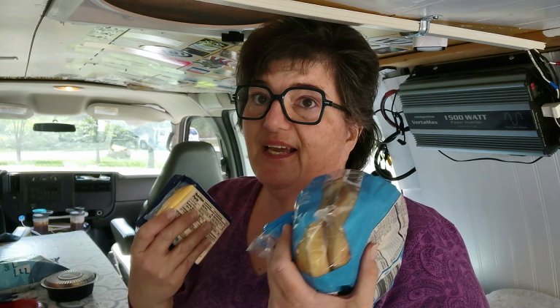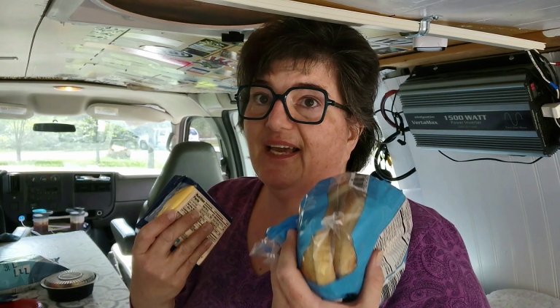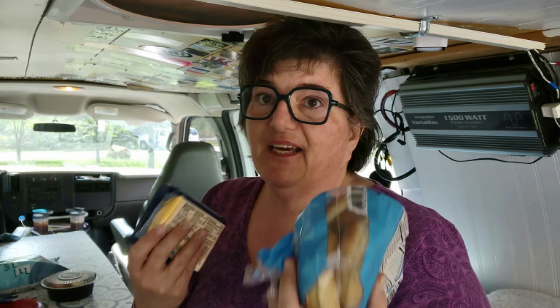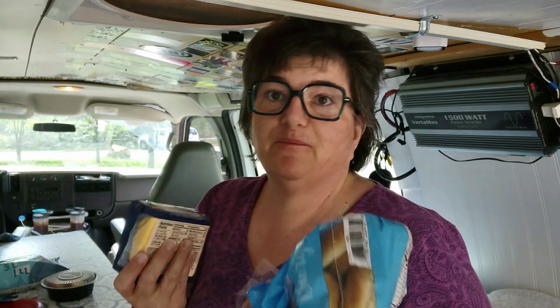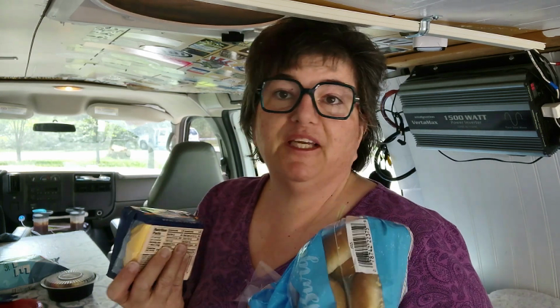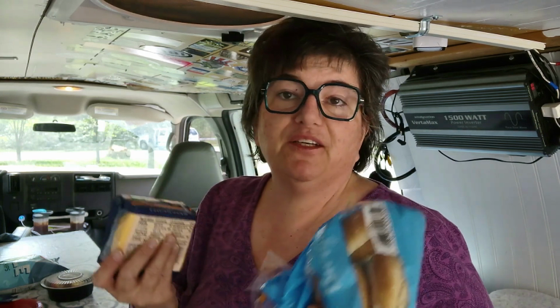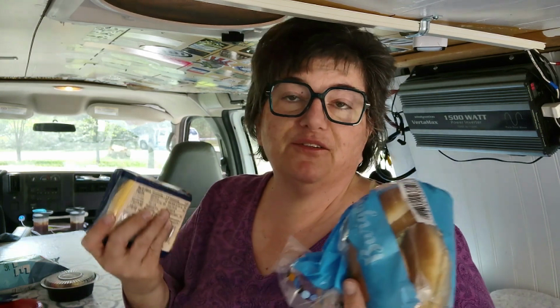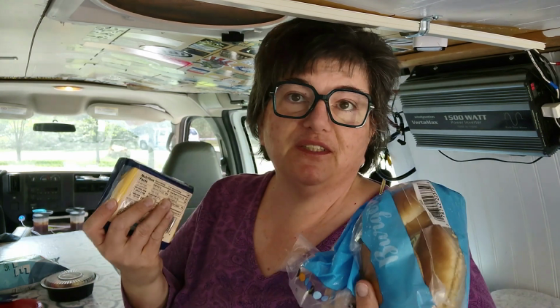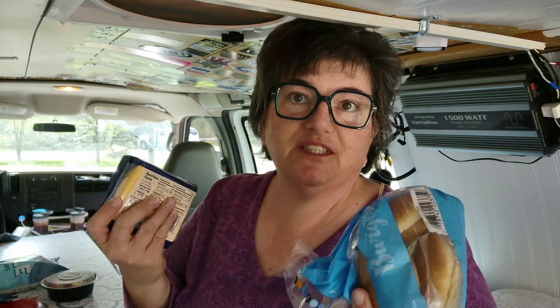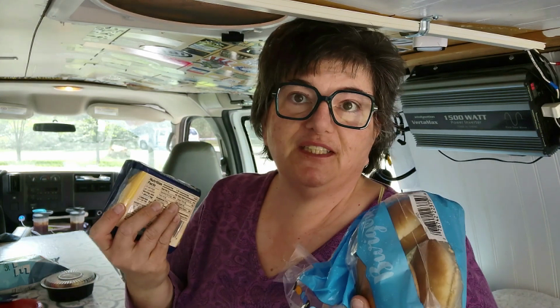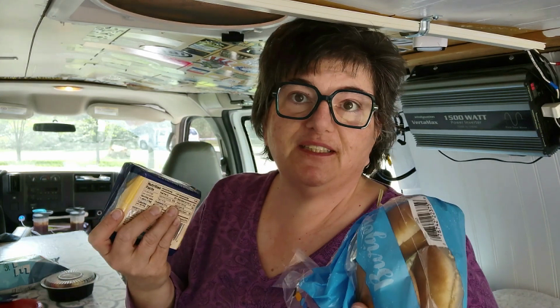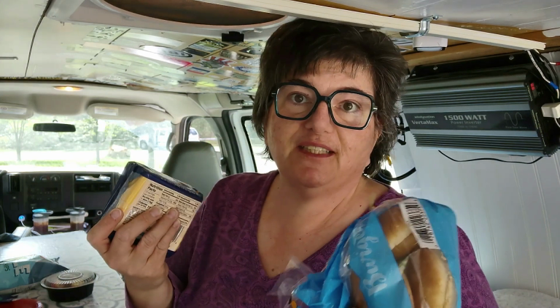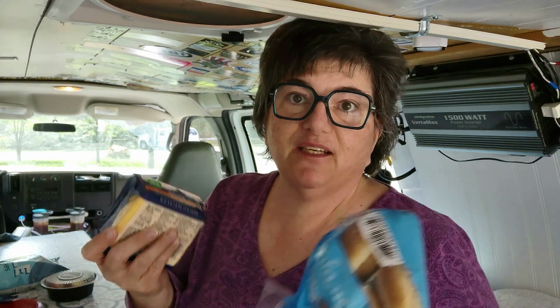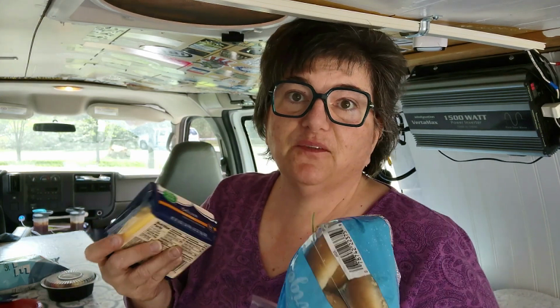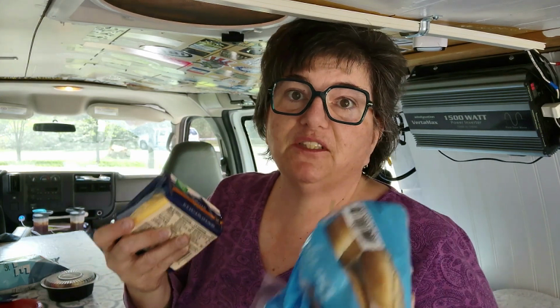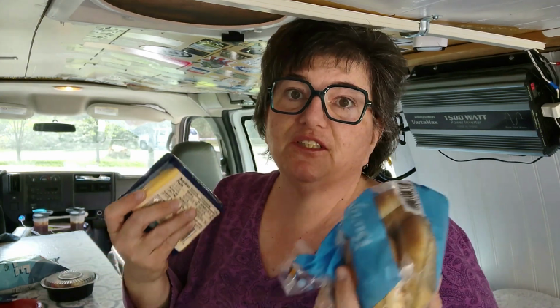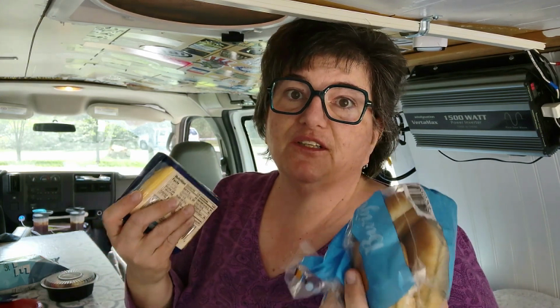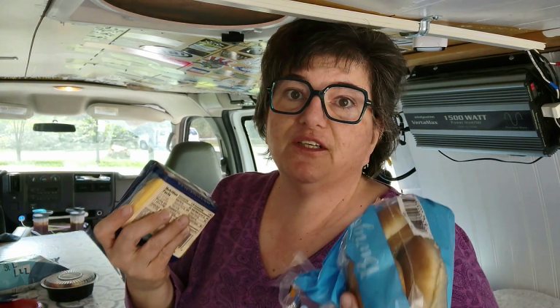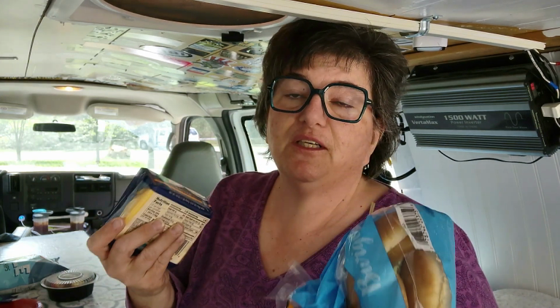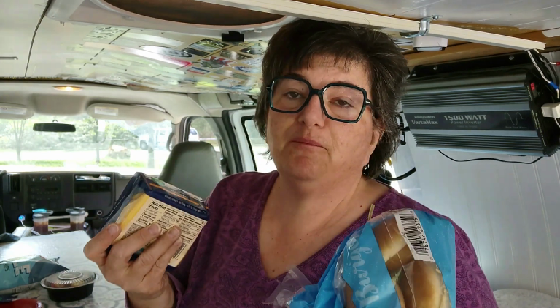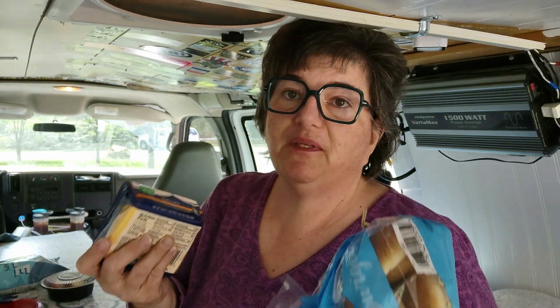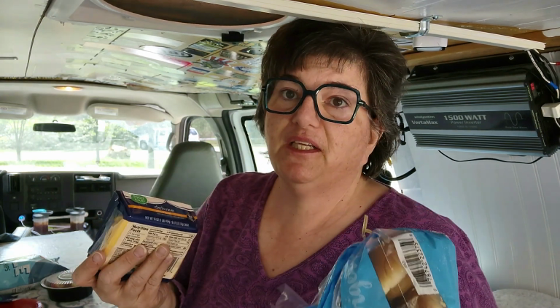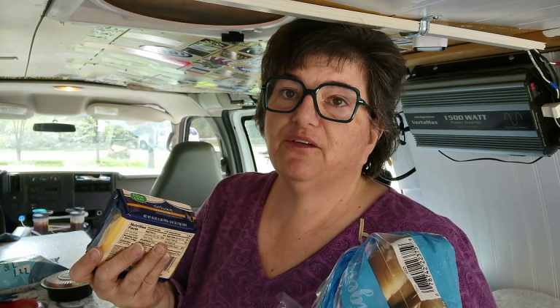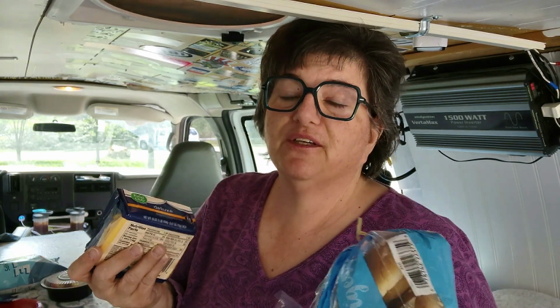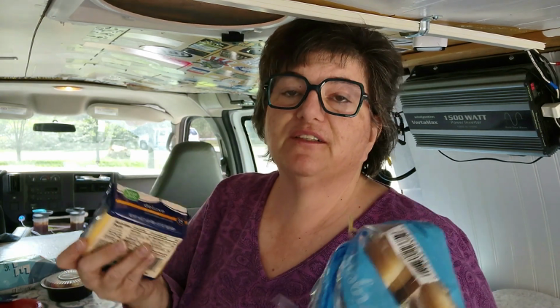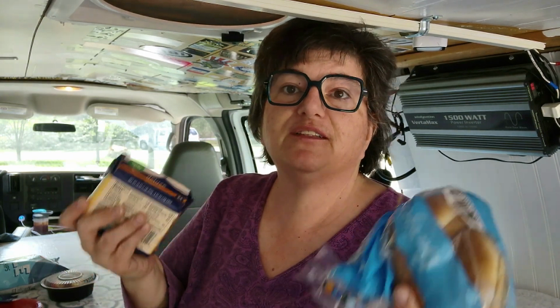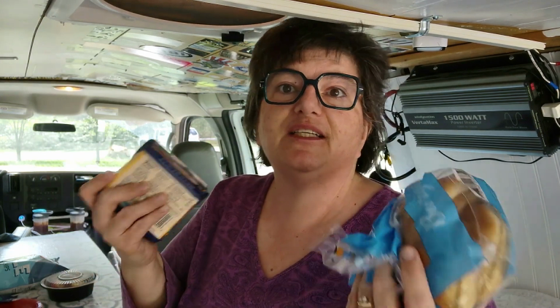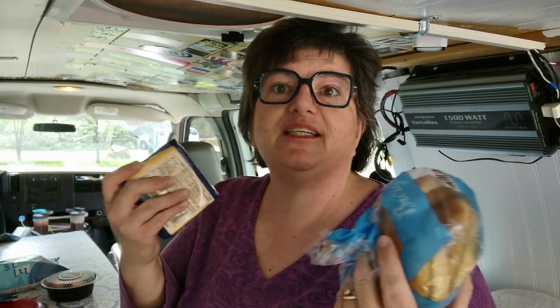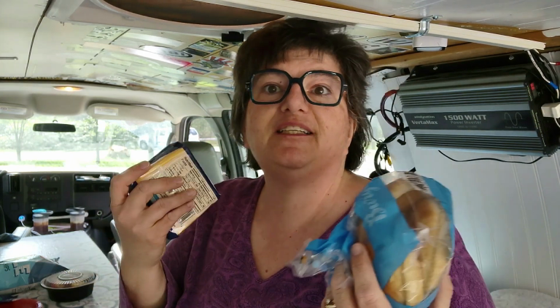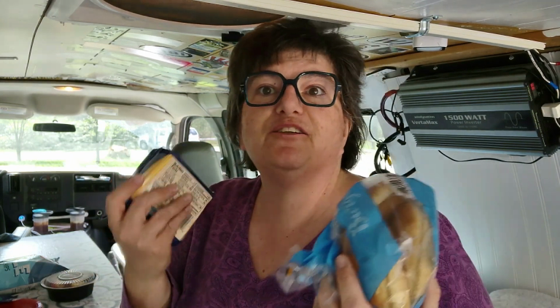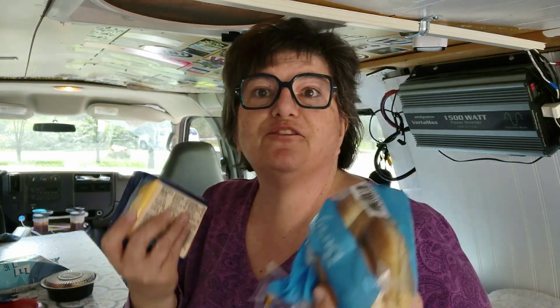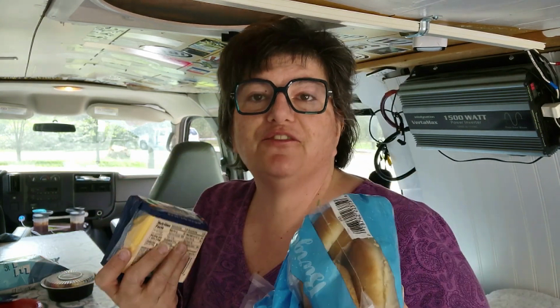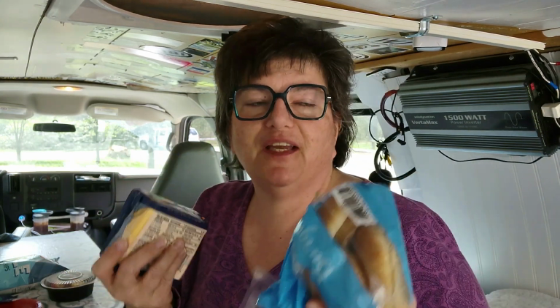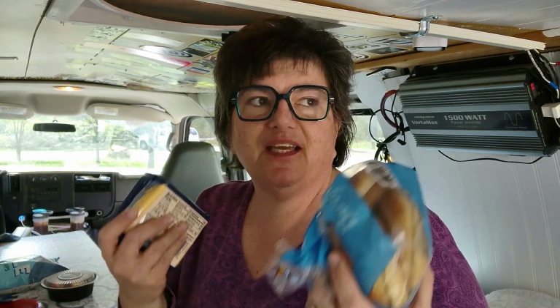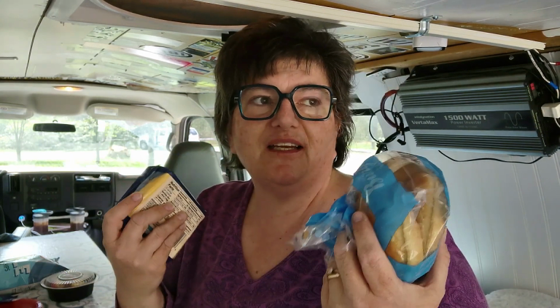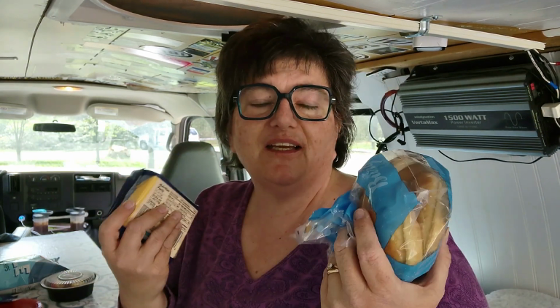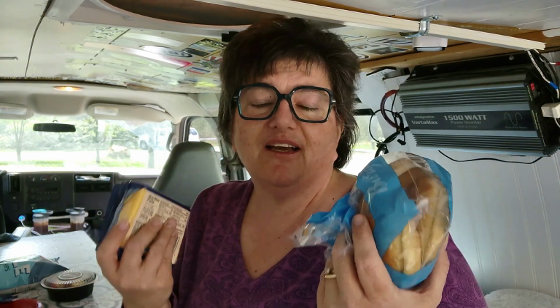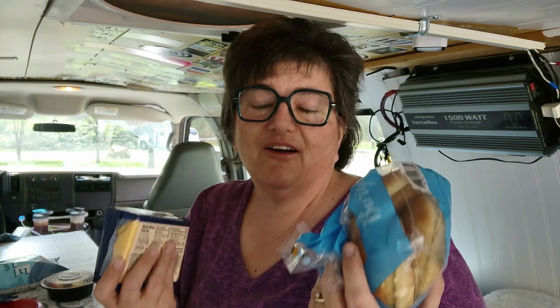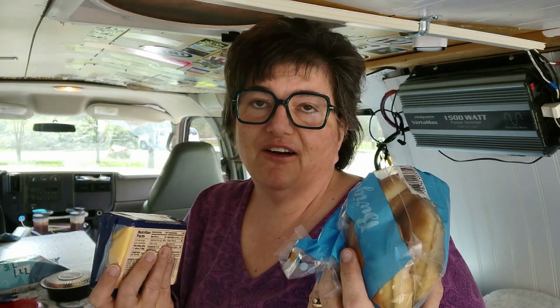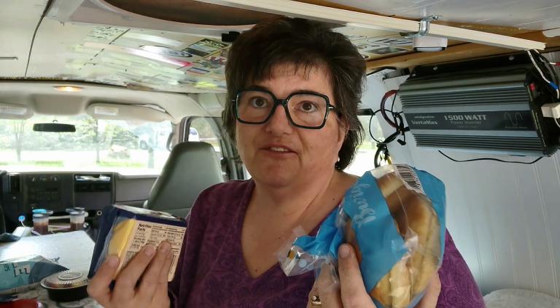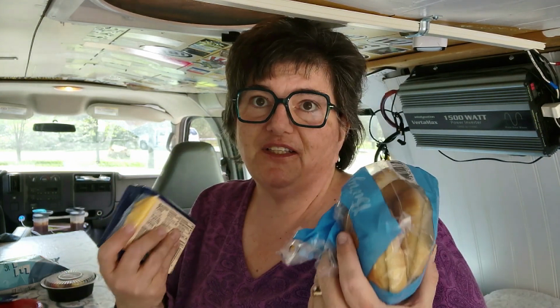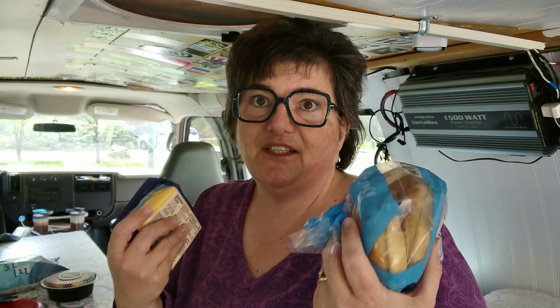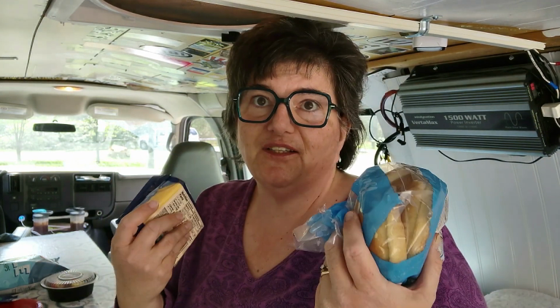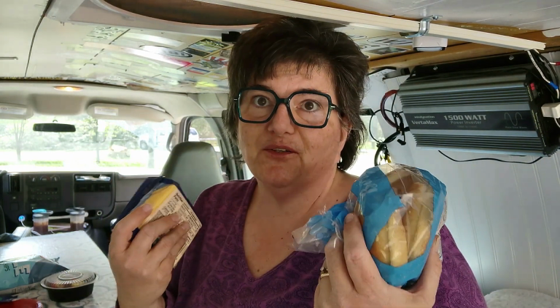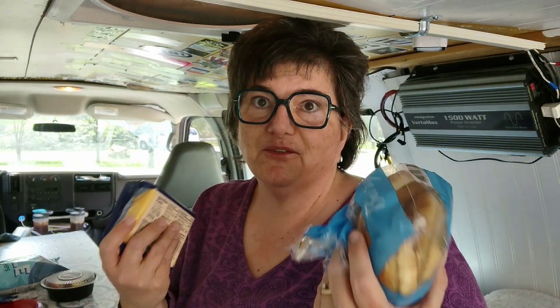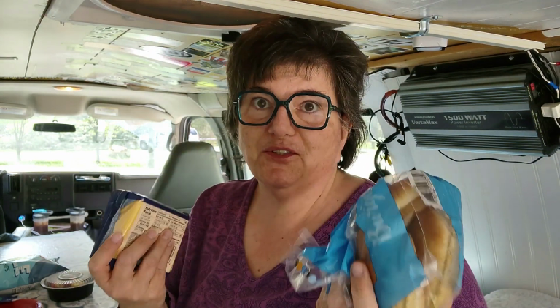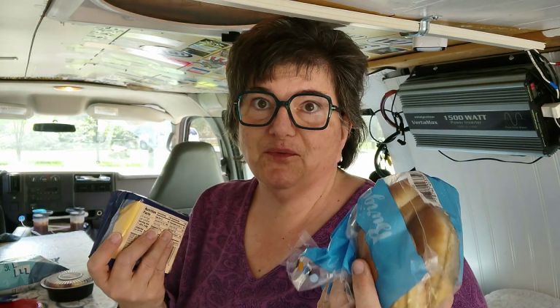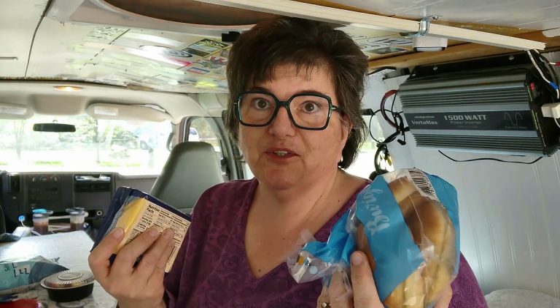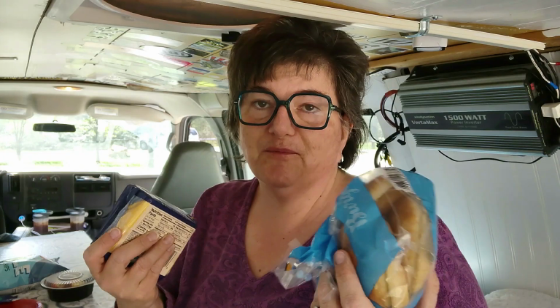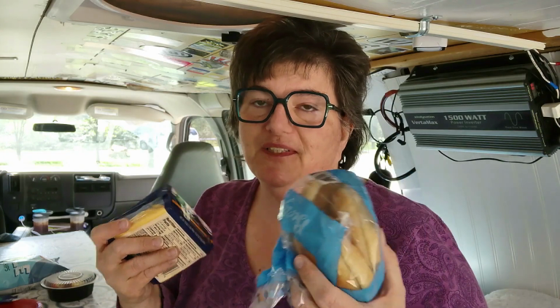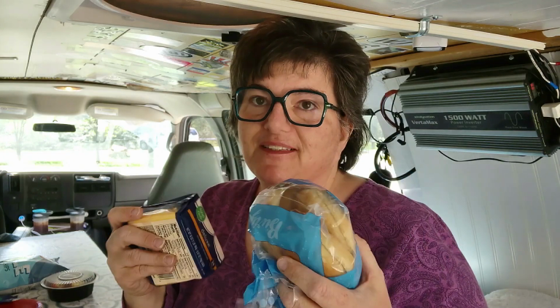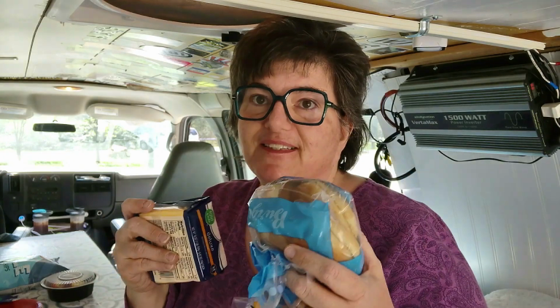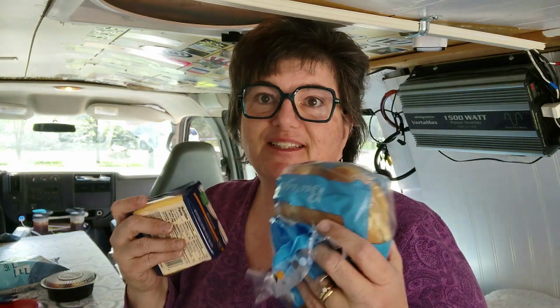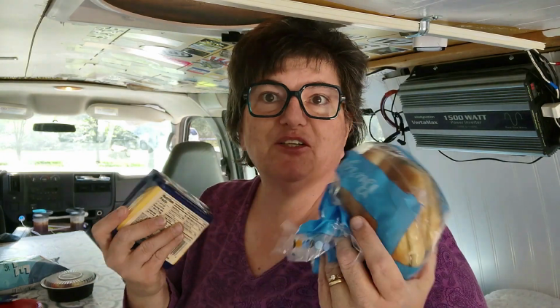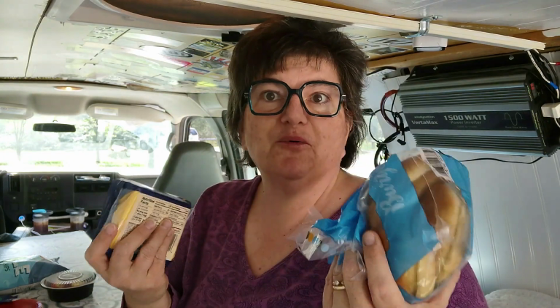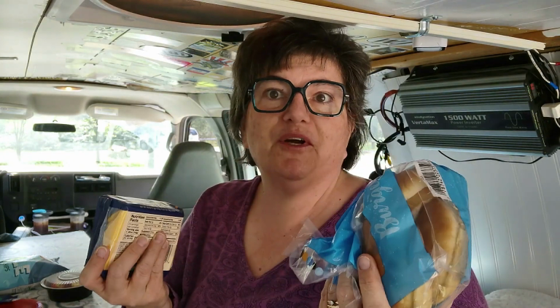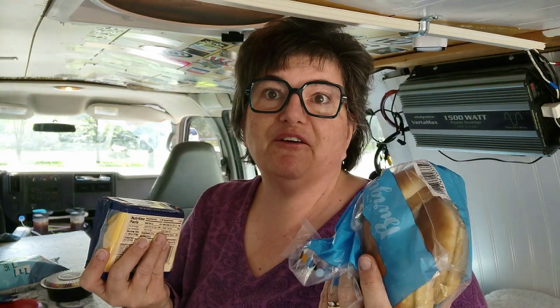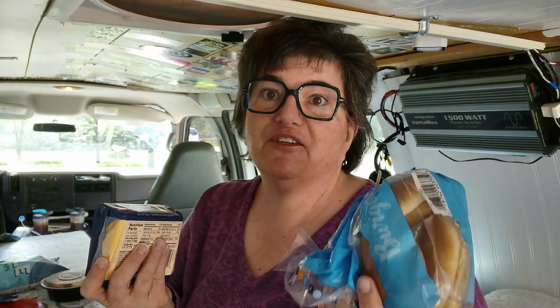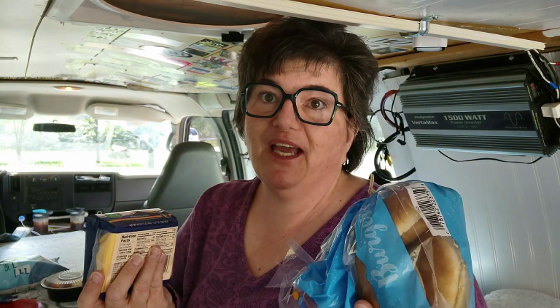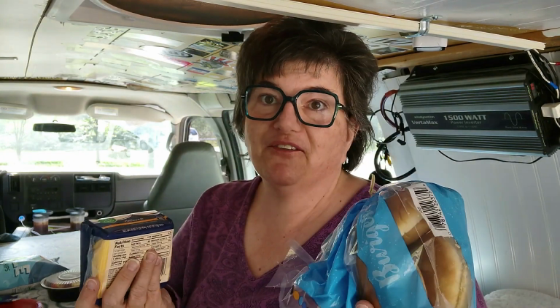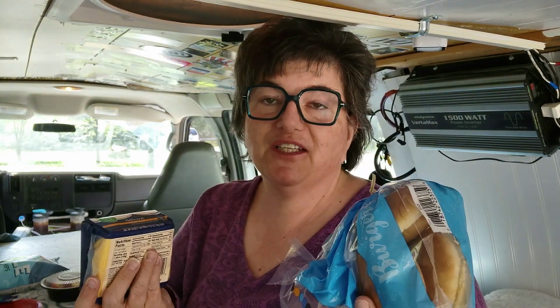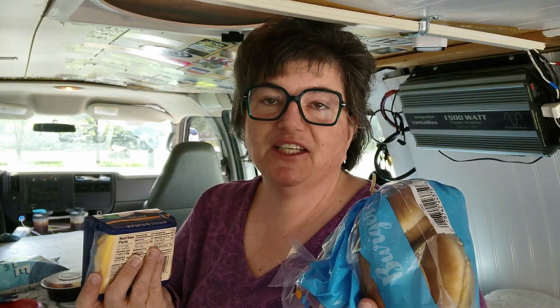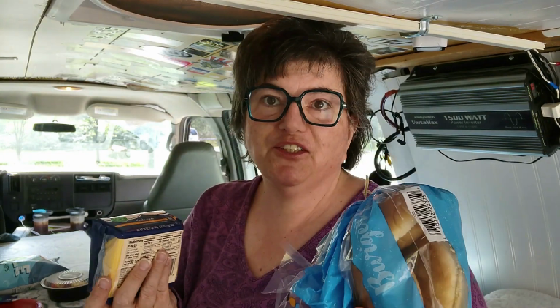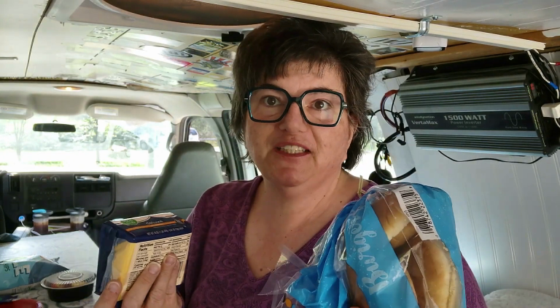How to make a grilled cheese sandwich on a mini-griddle in your van, RV, dorm, or wherever you have a location.